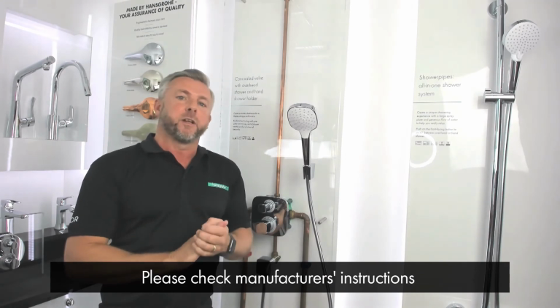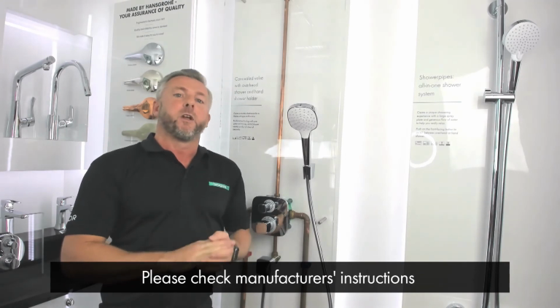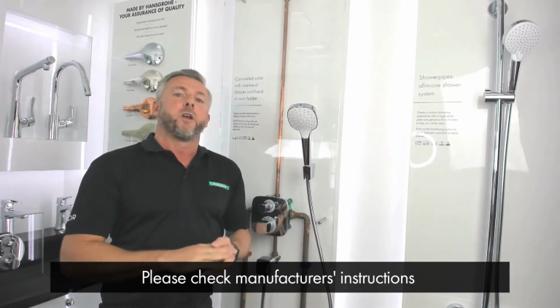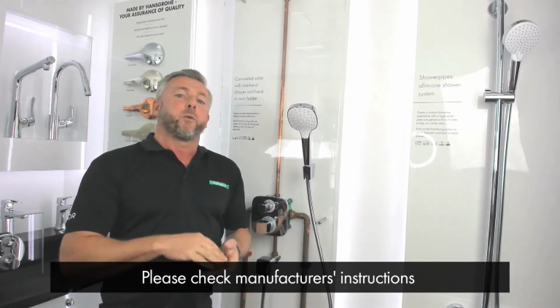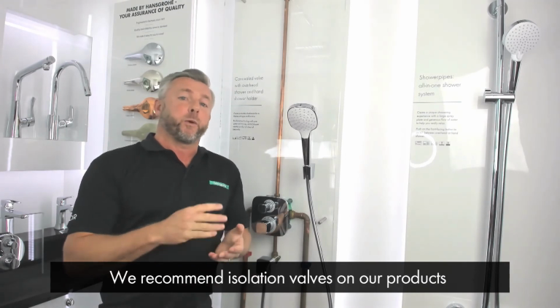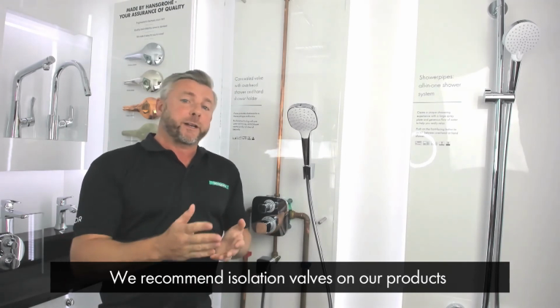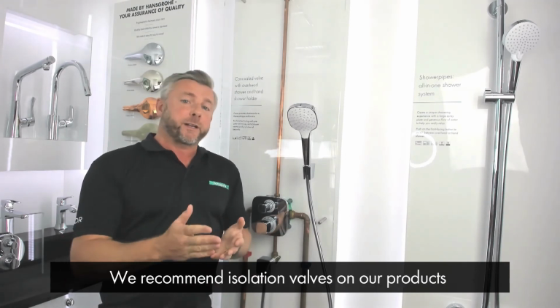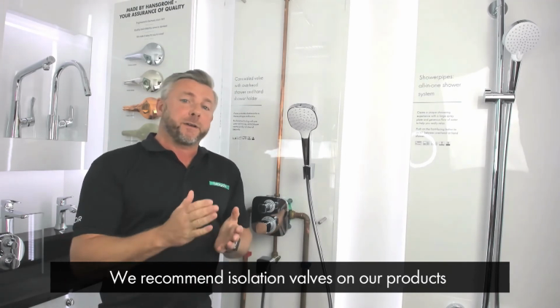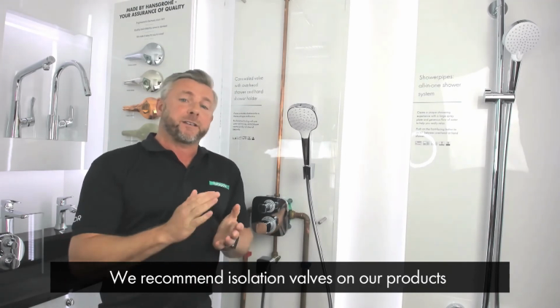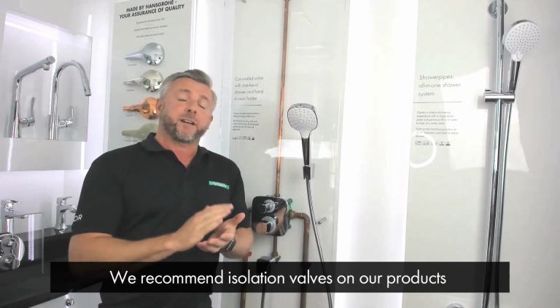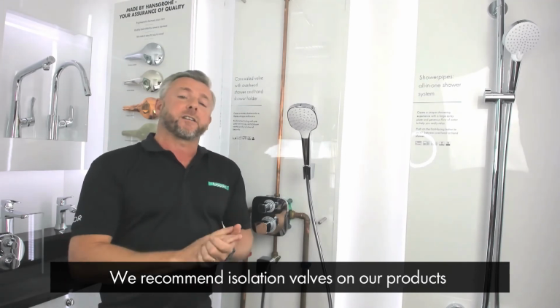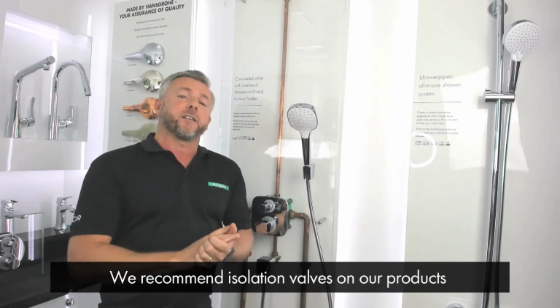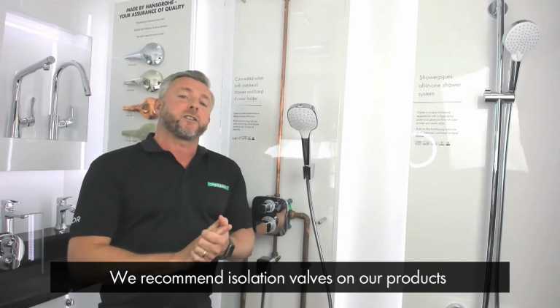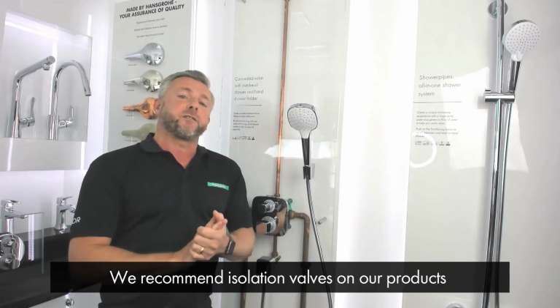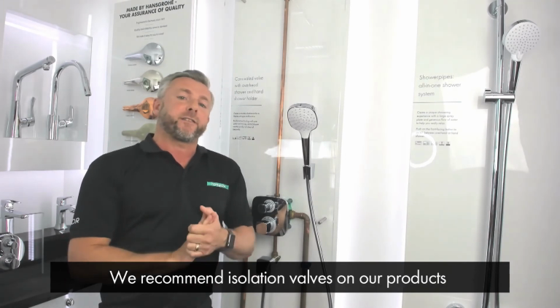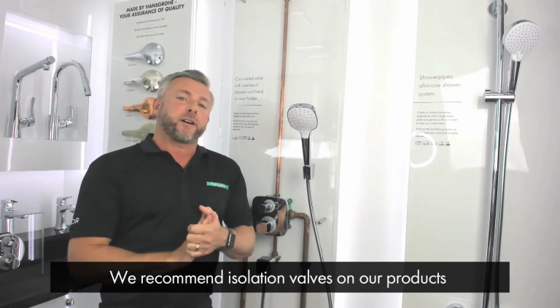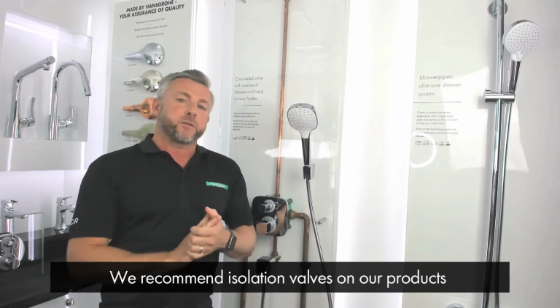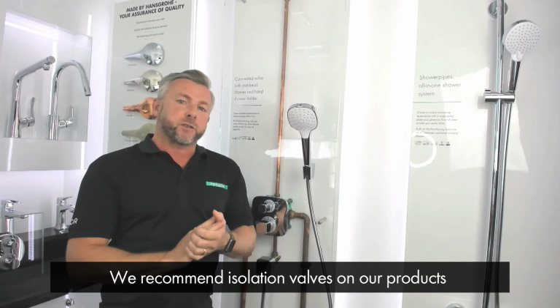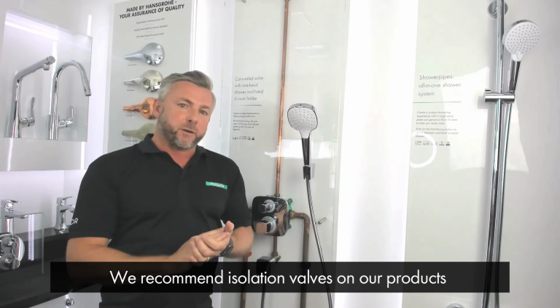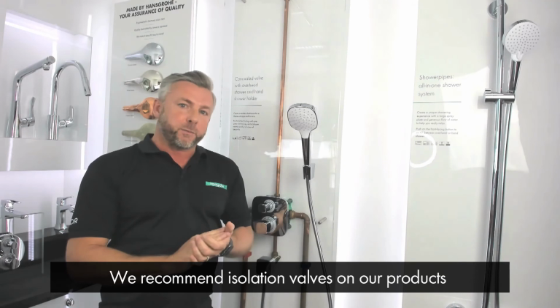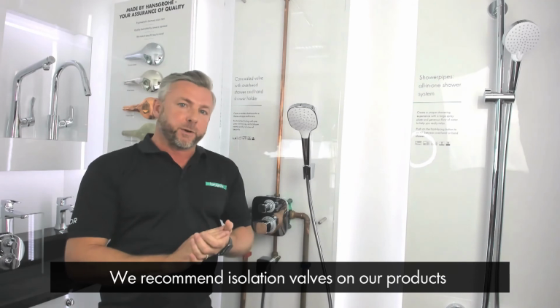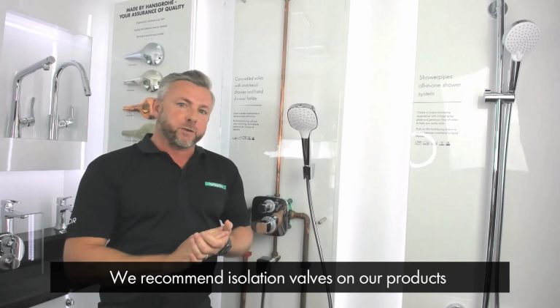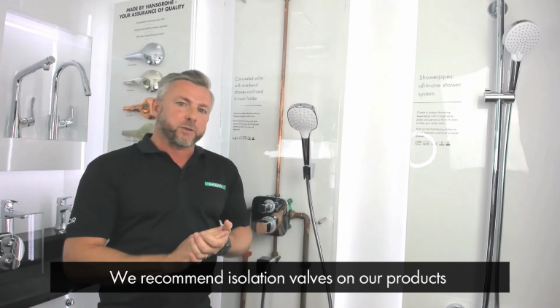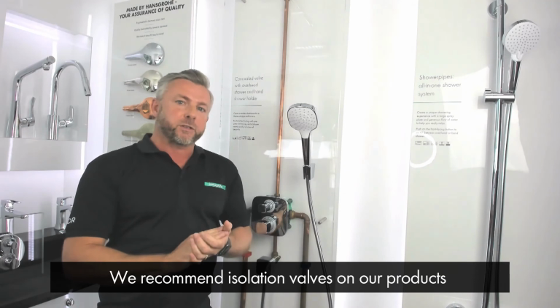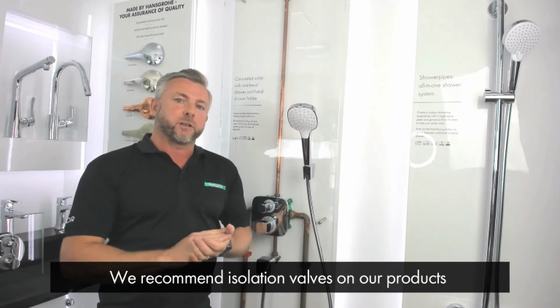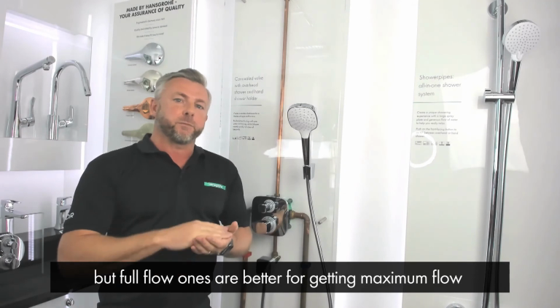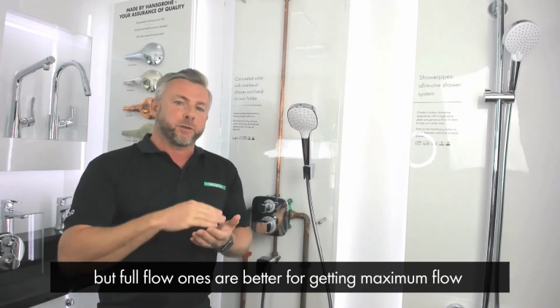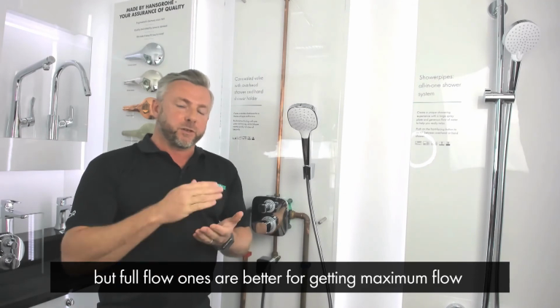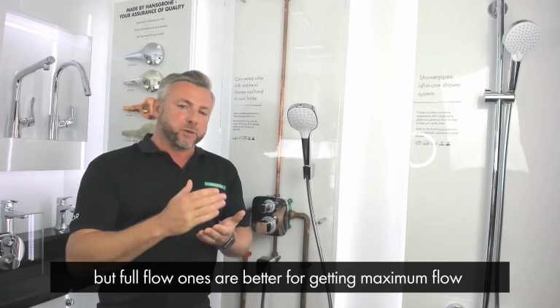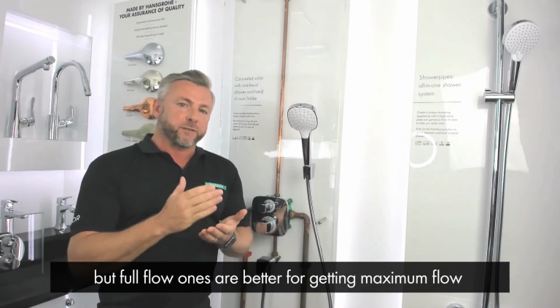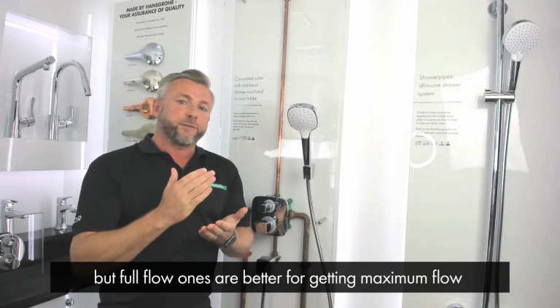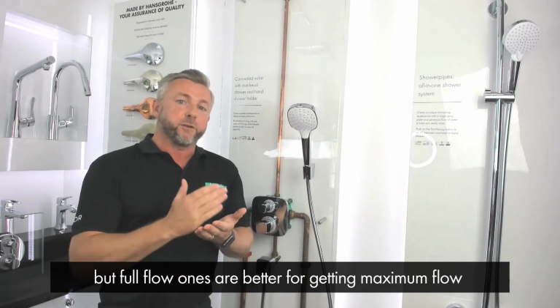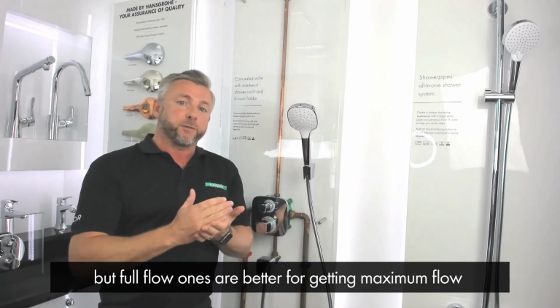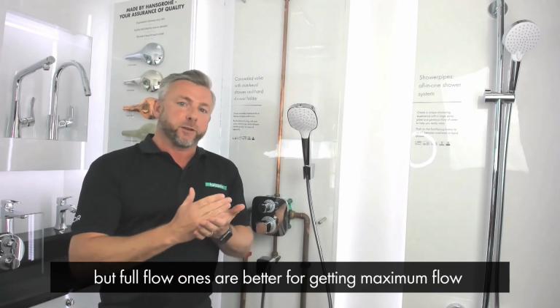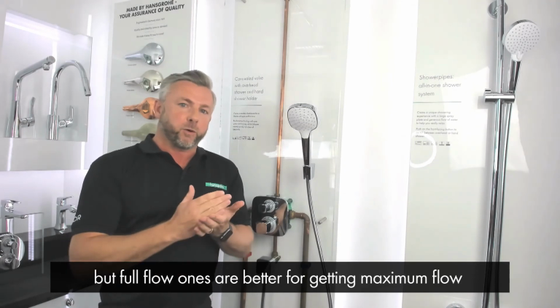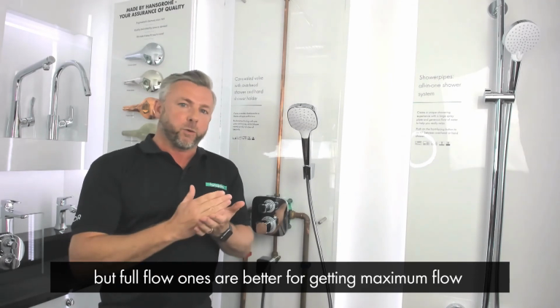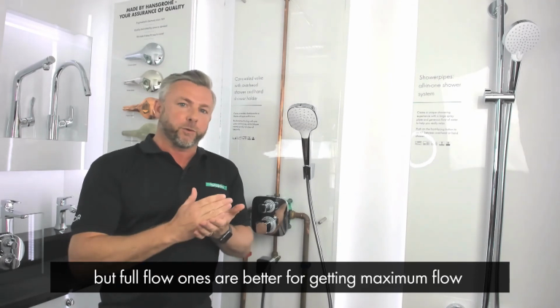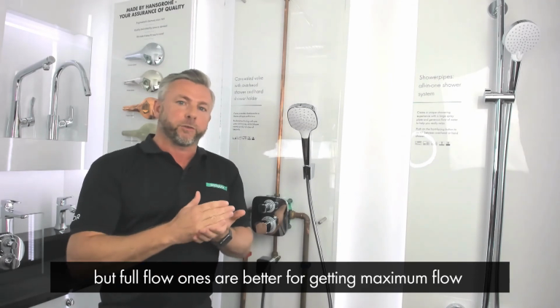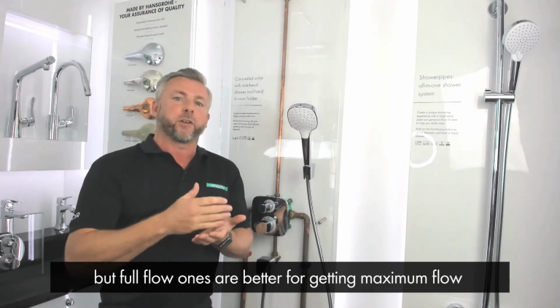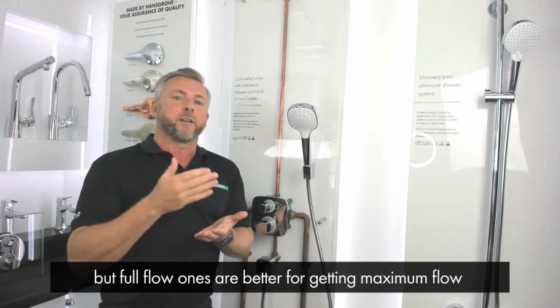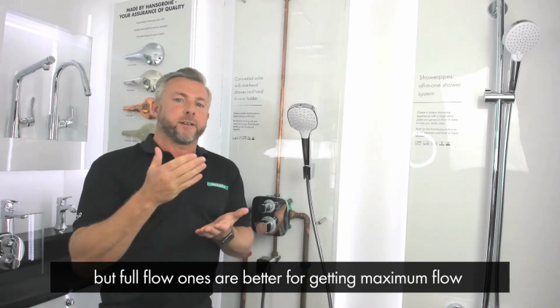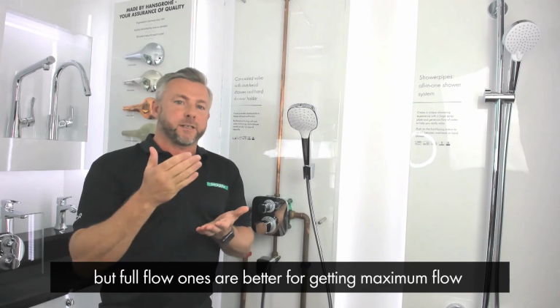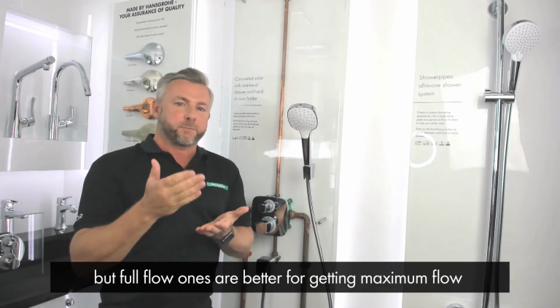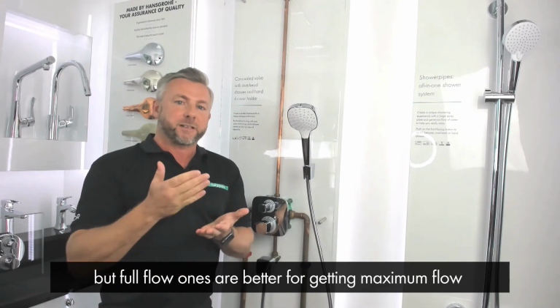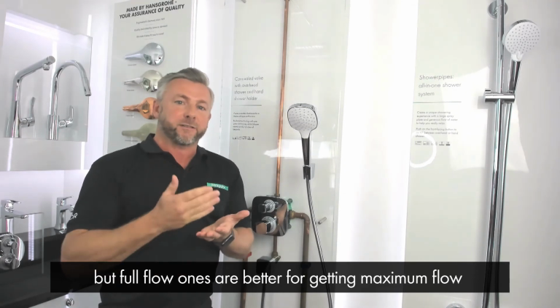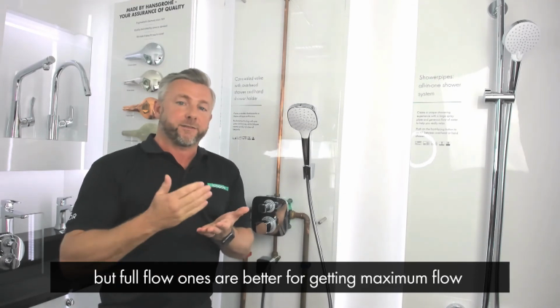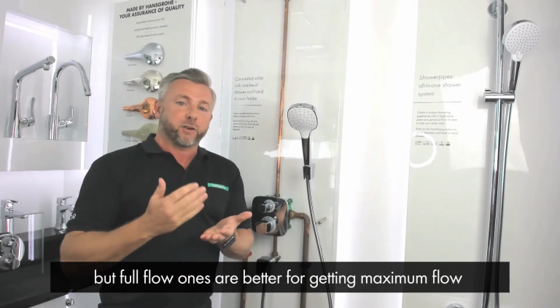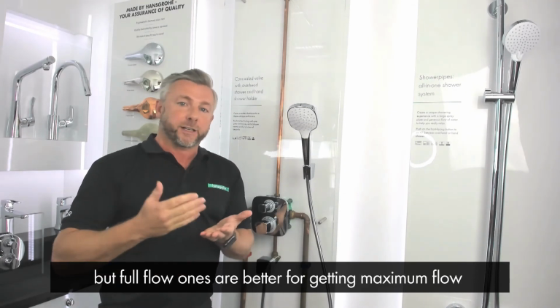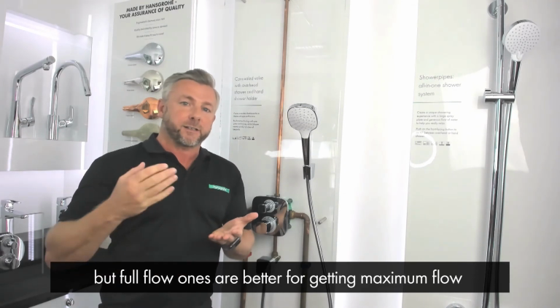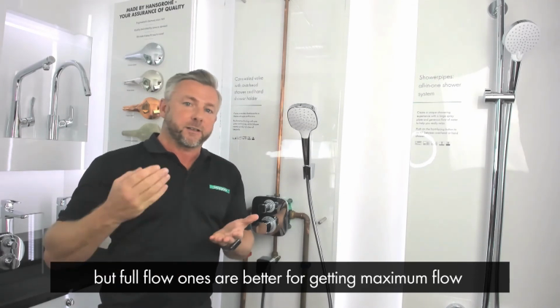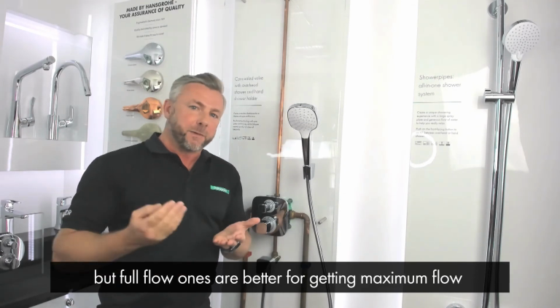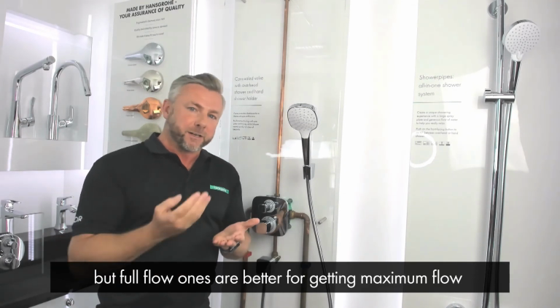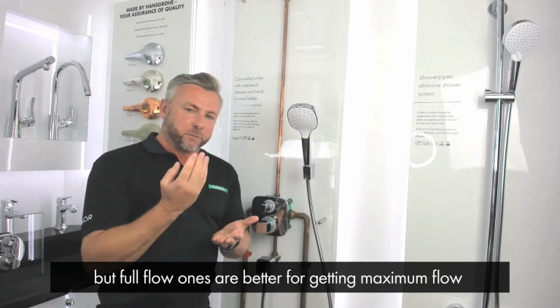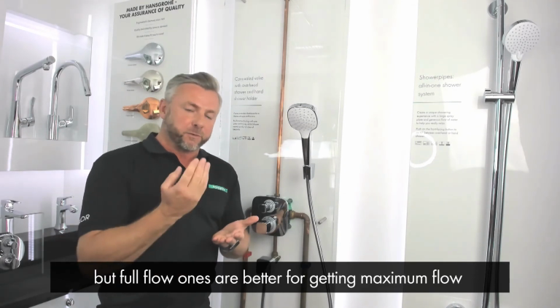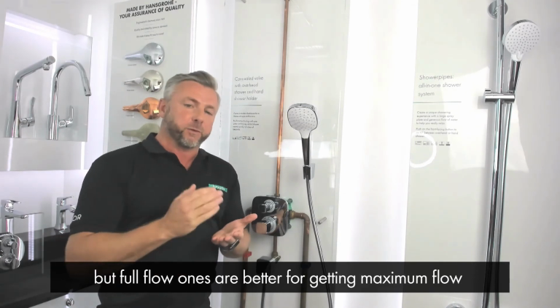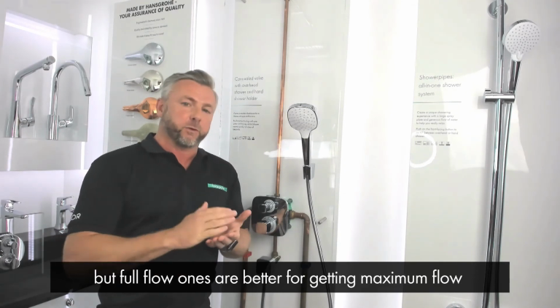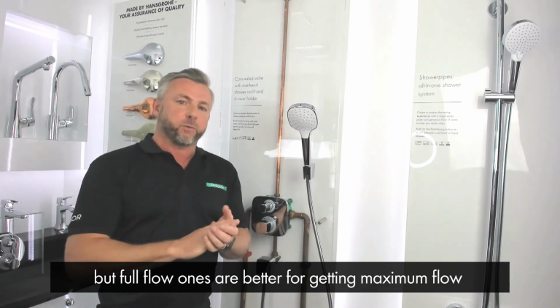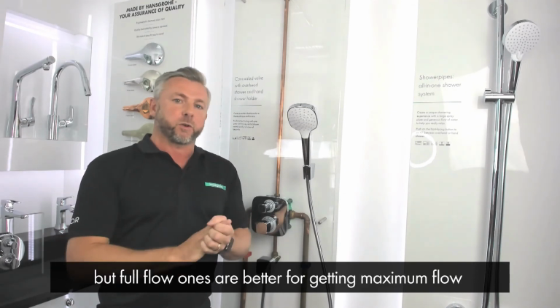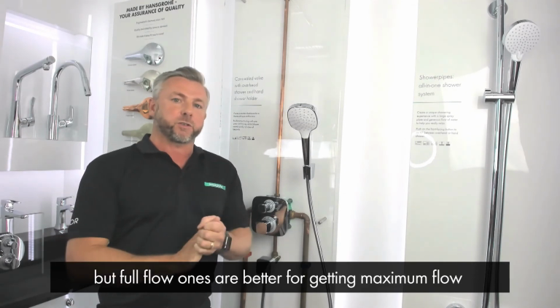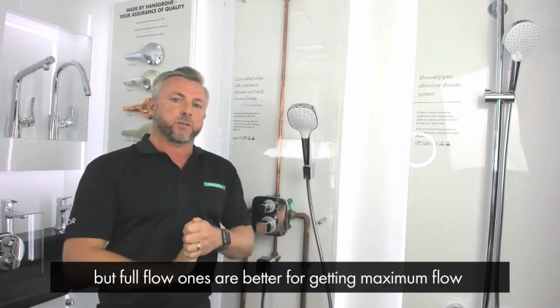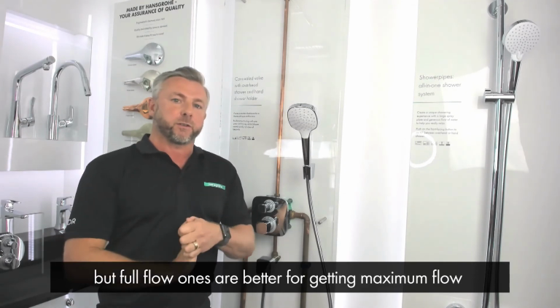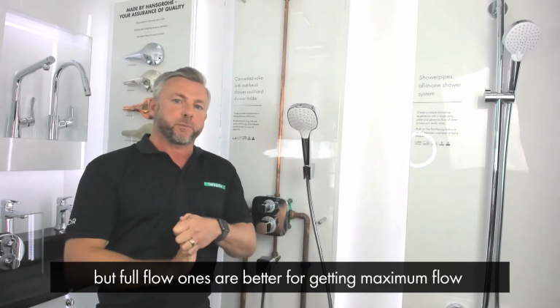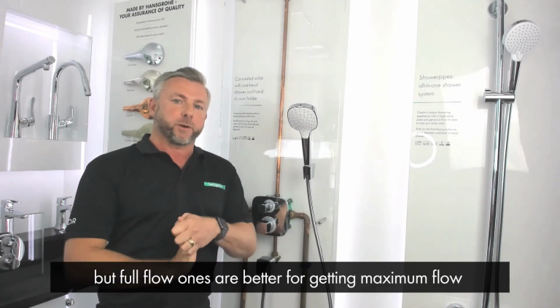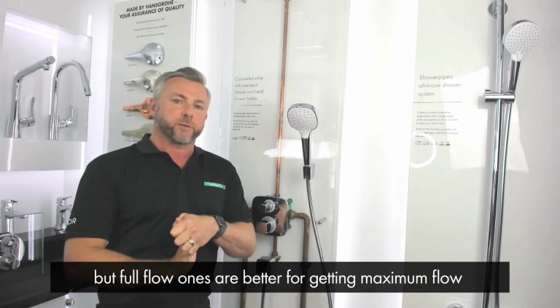We recommend isolation valves on our products, but the use of full flow ones is better for getting the maximum flow of water to the product.